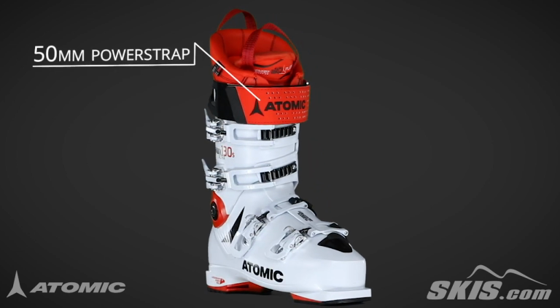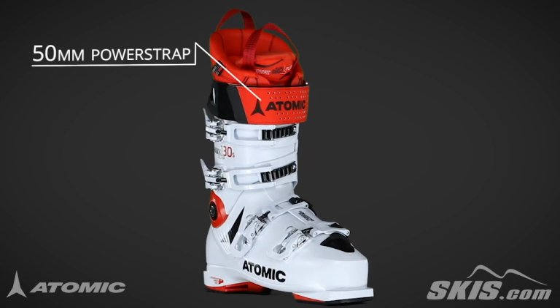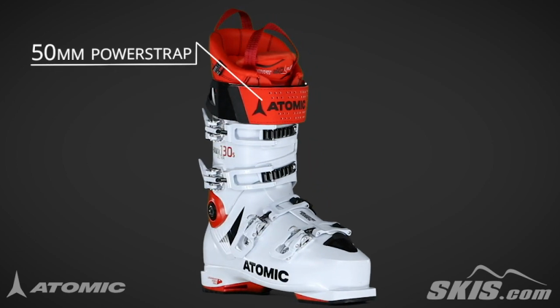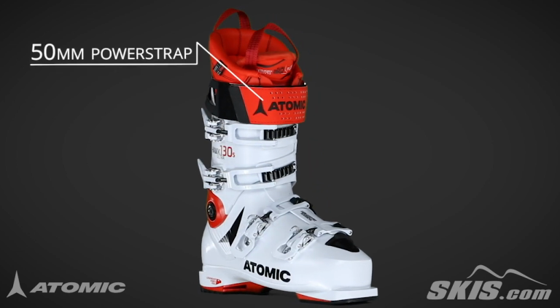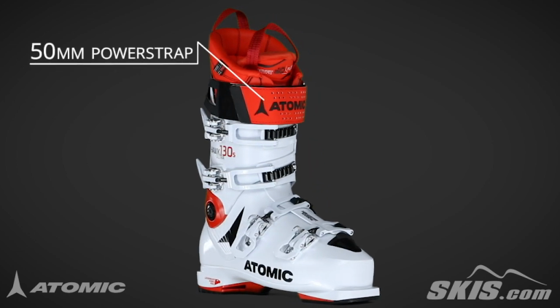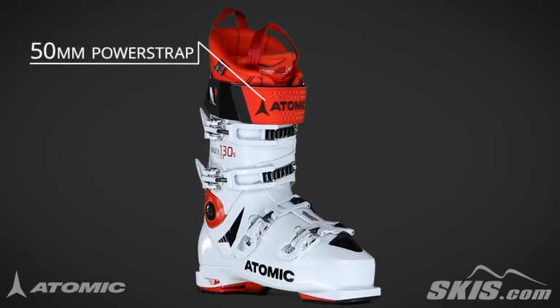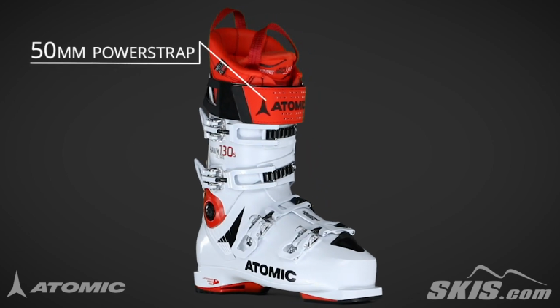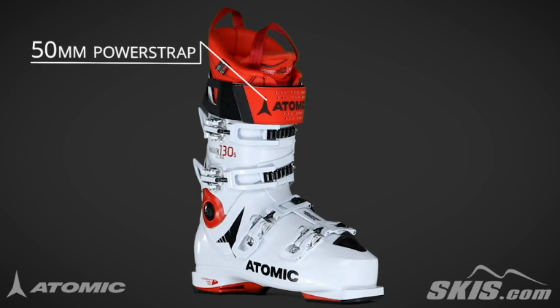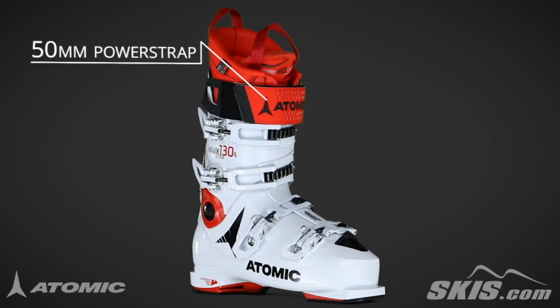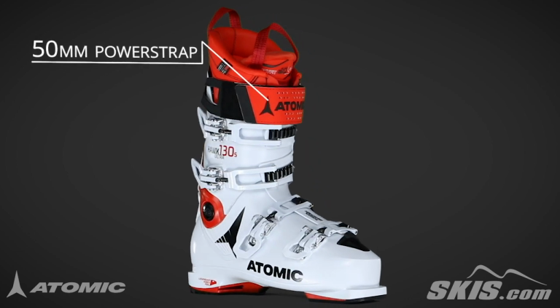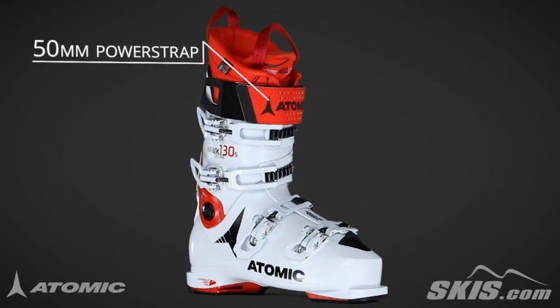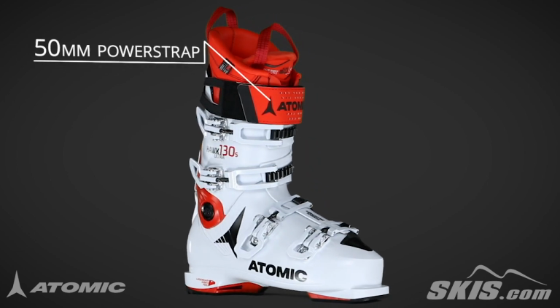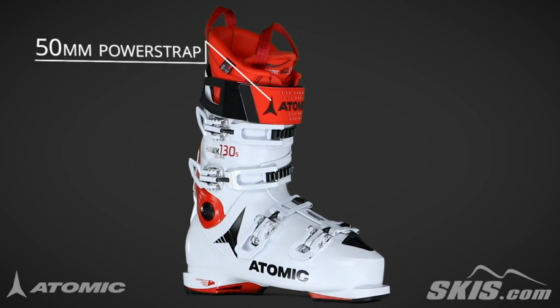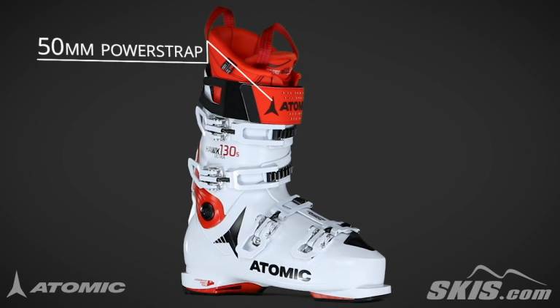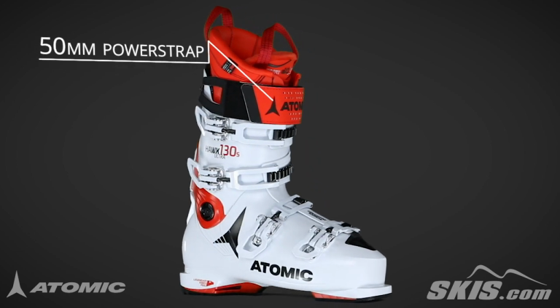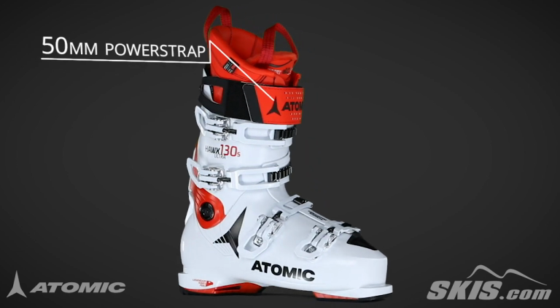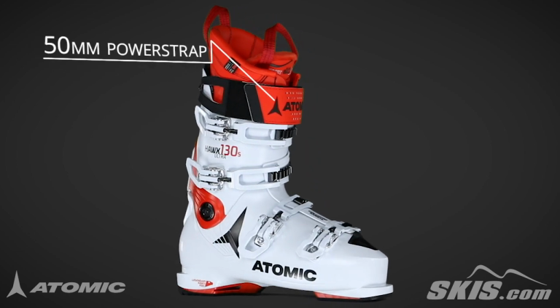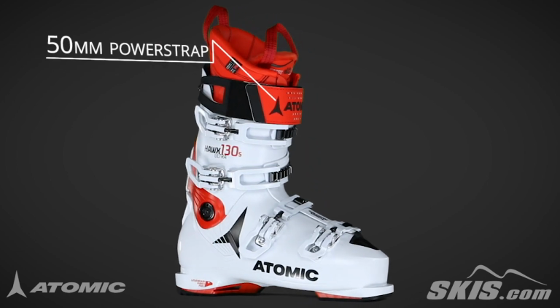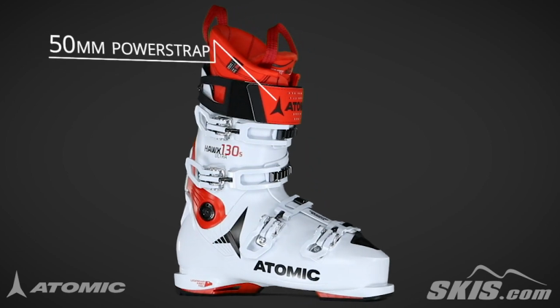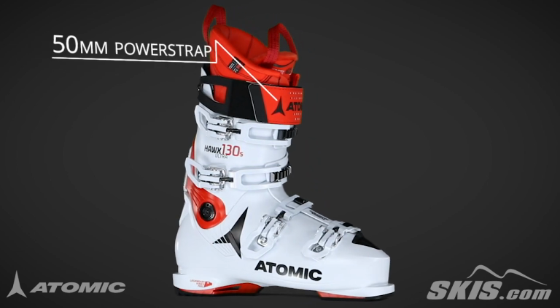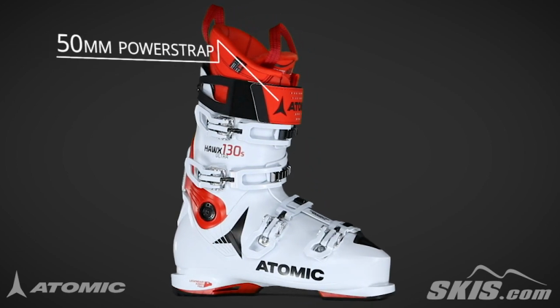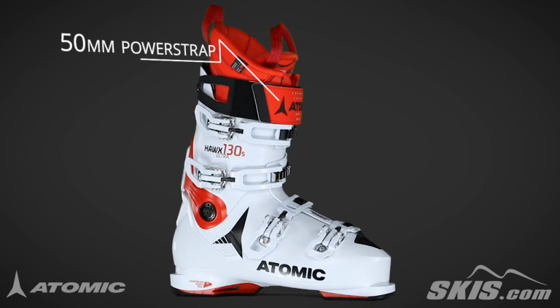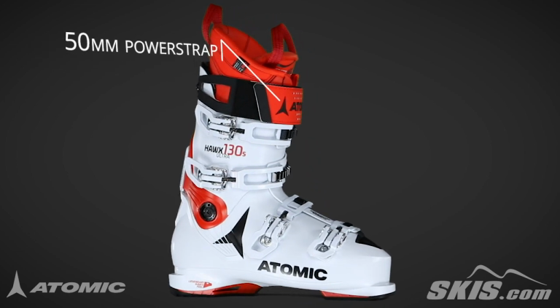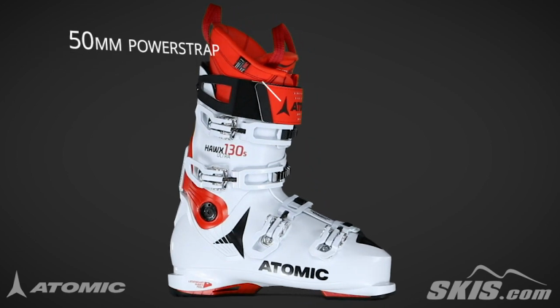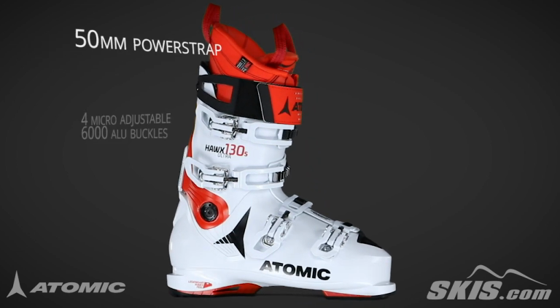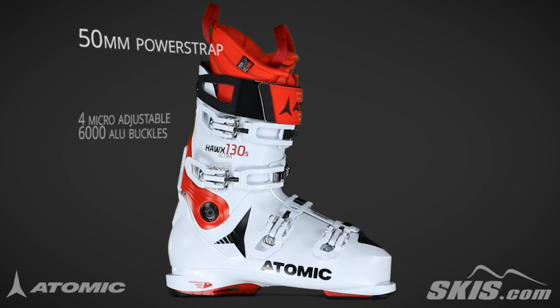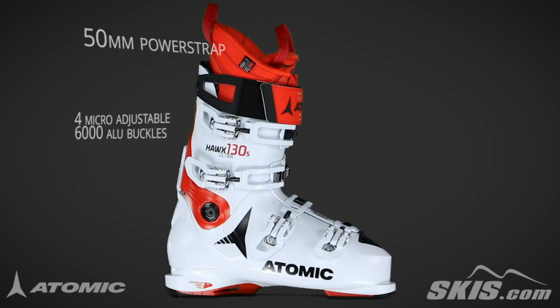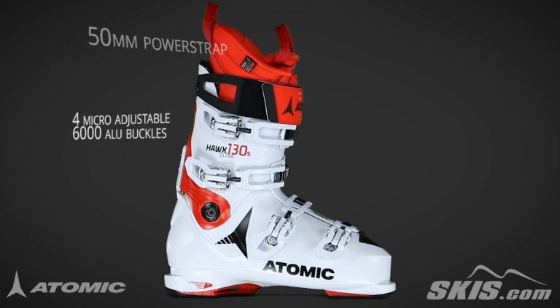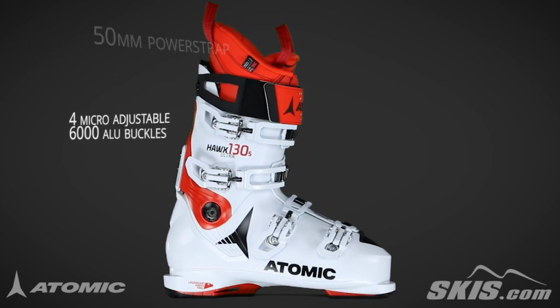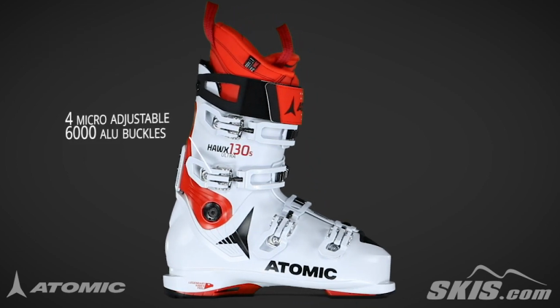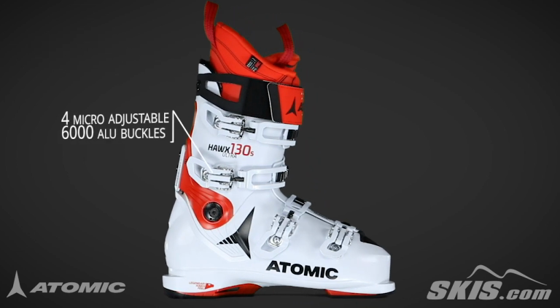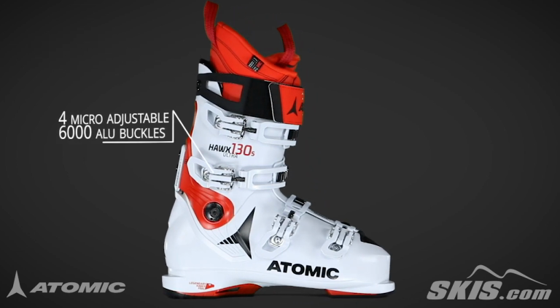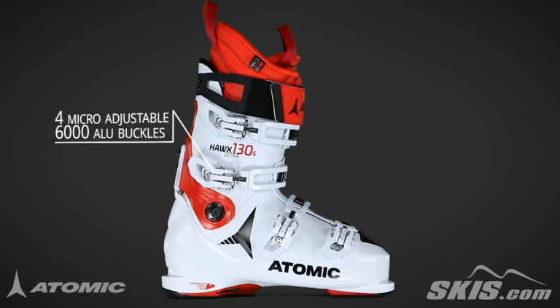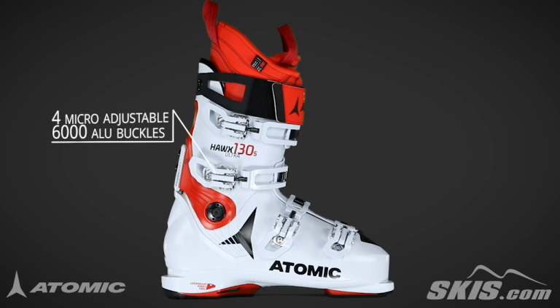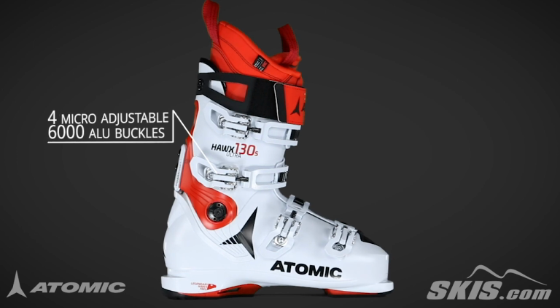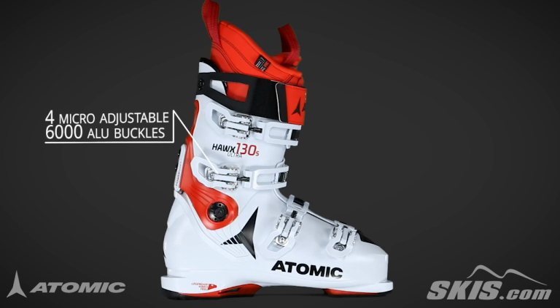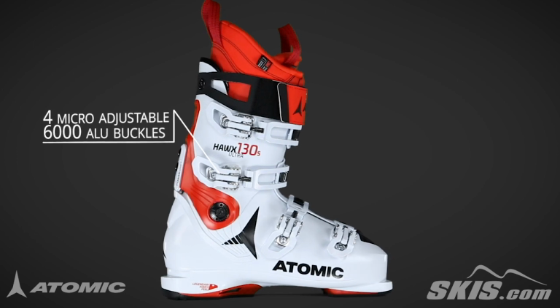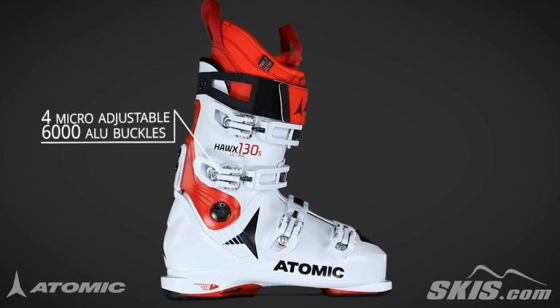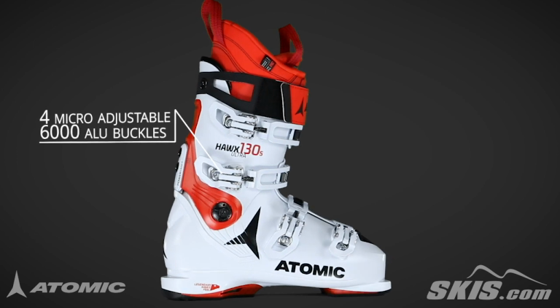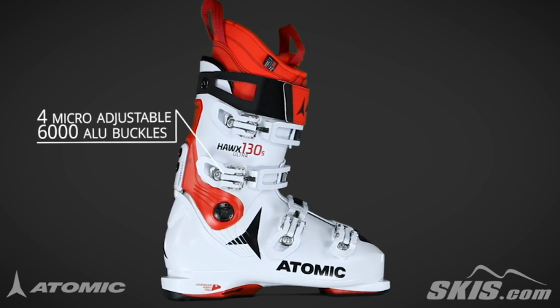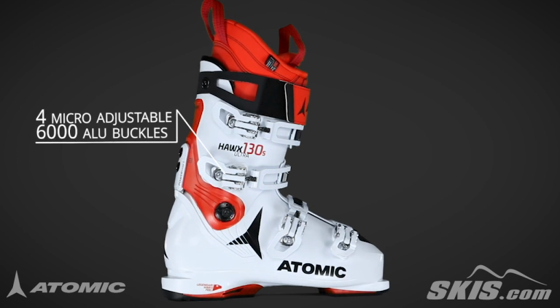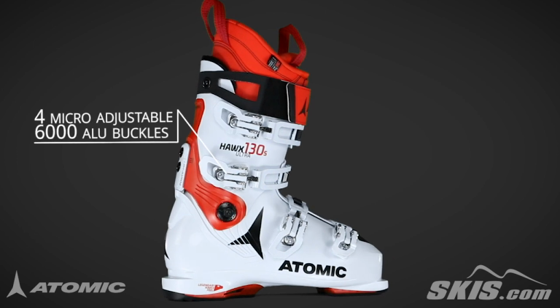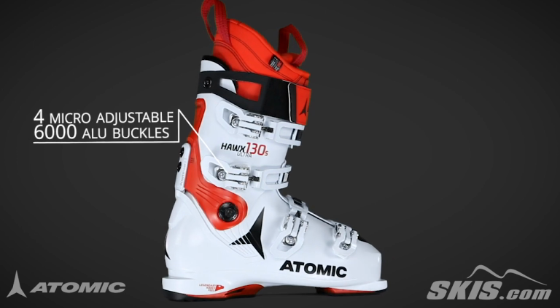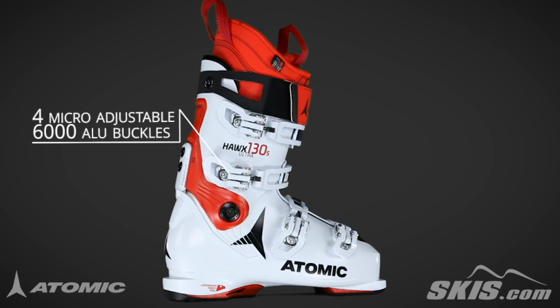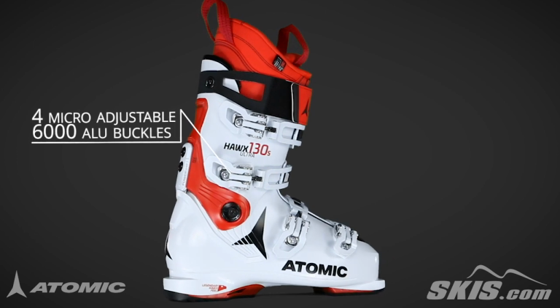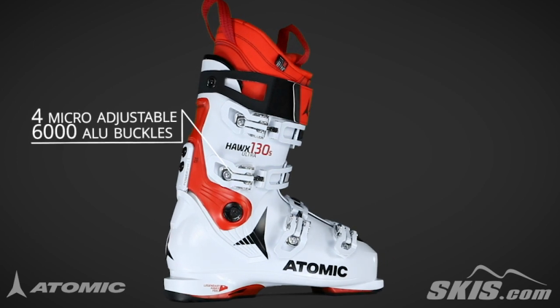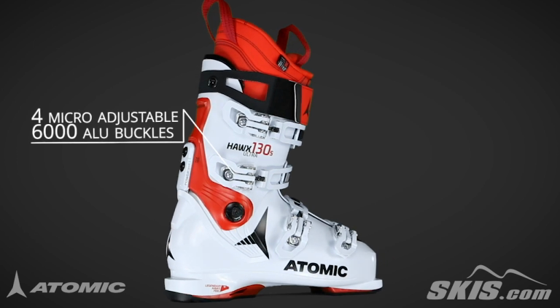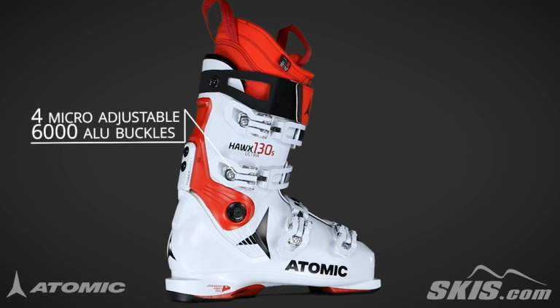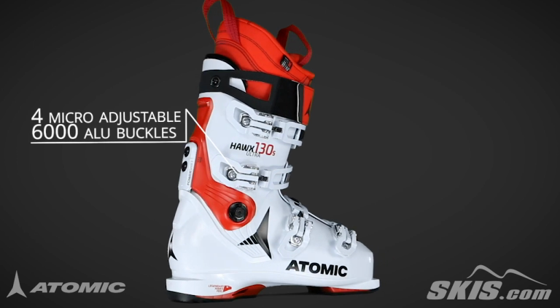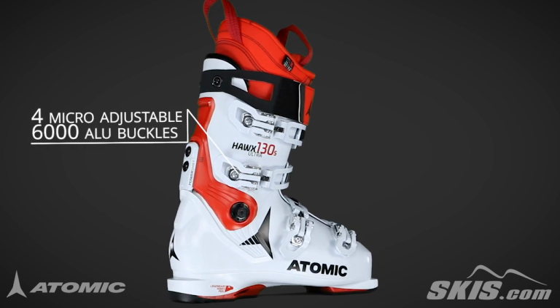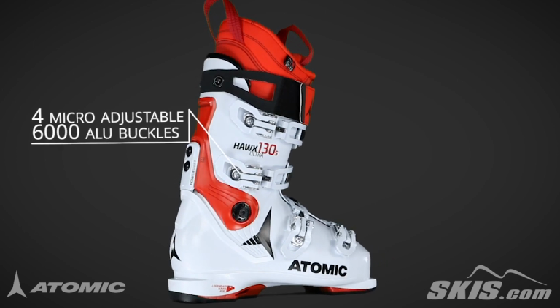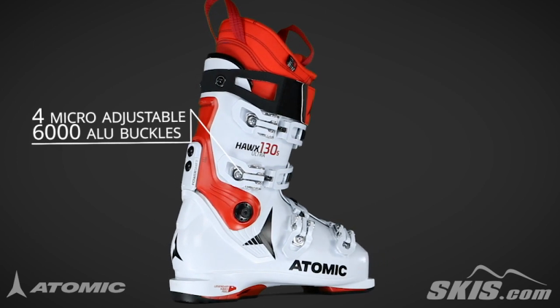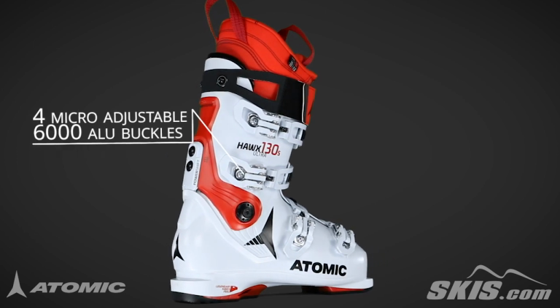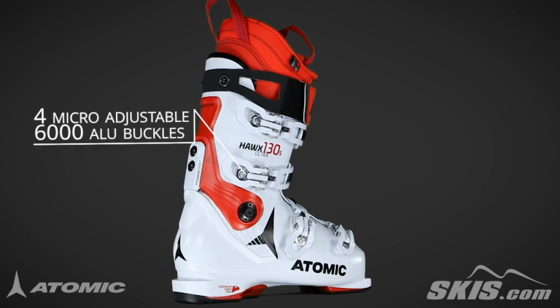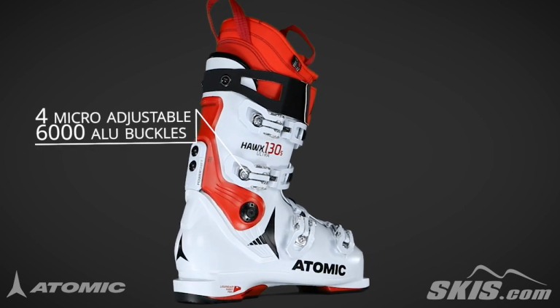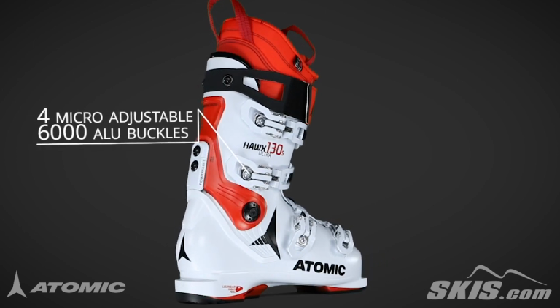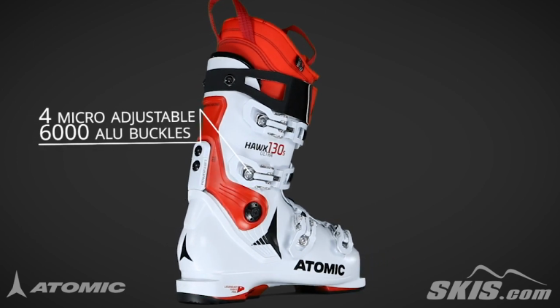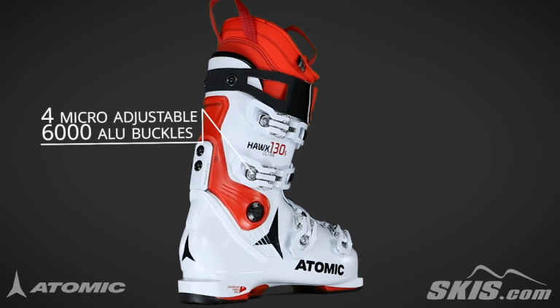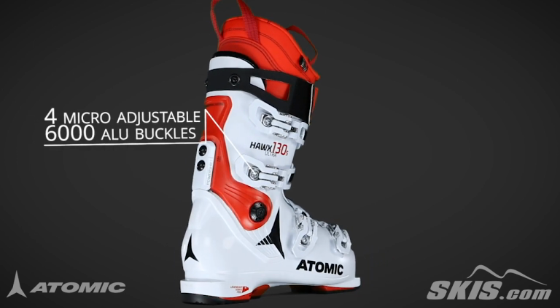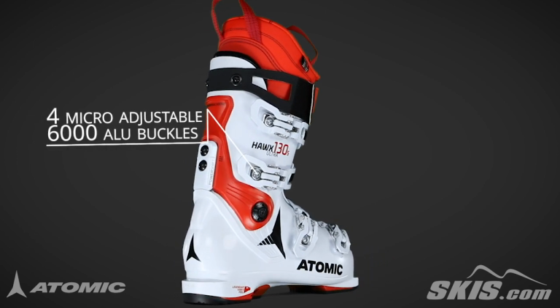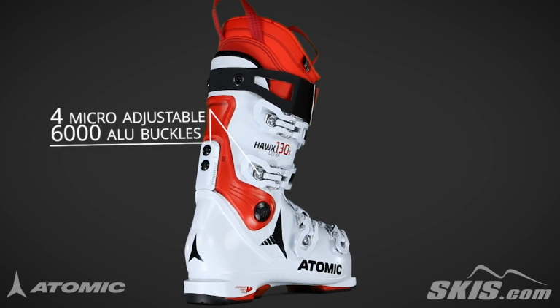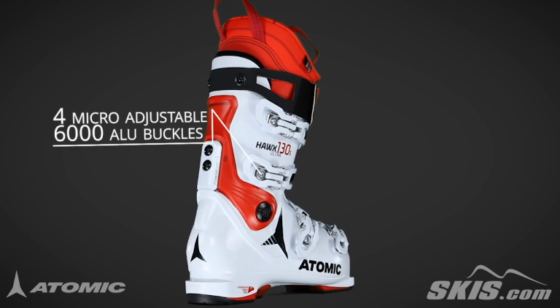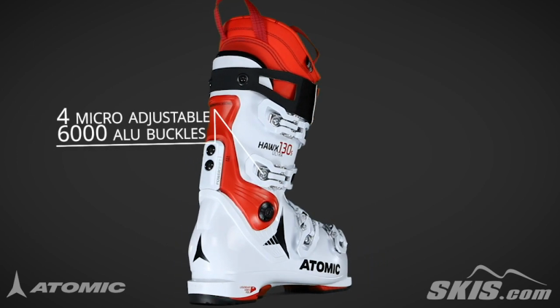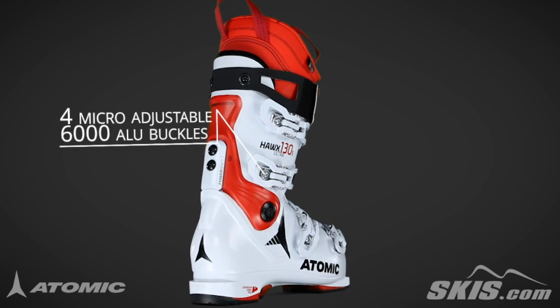Its power strap adds rebound while keeping a tight wrap across your shin, and its buckles are super durable and help you fine tune your boot's fit.